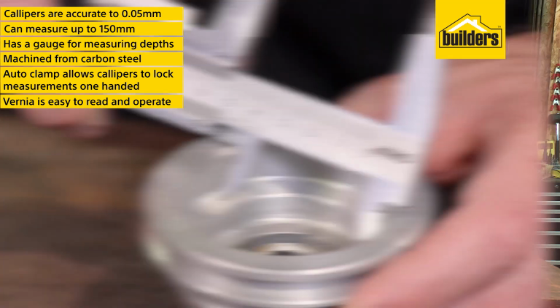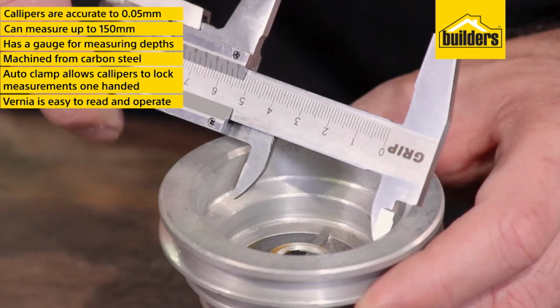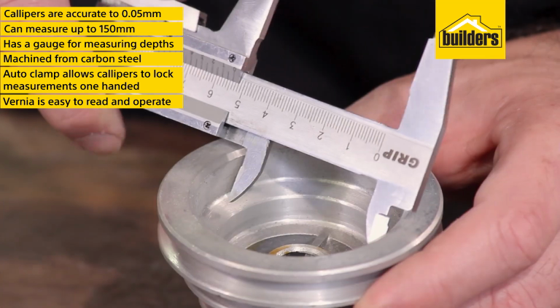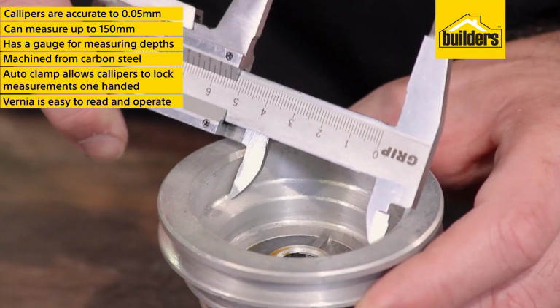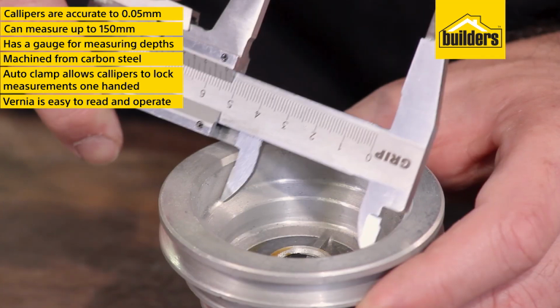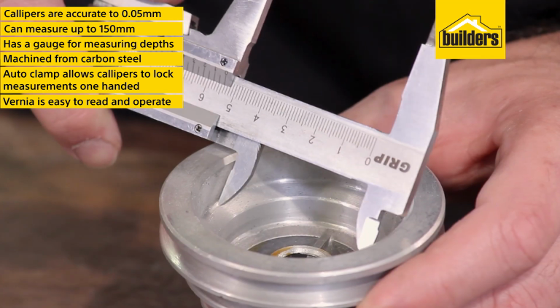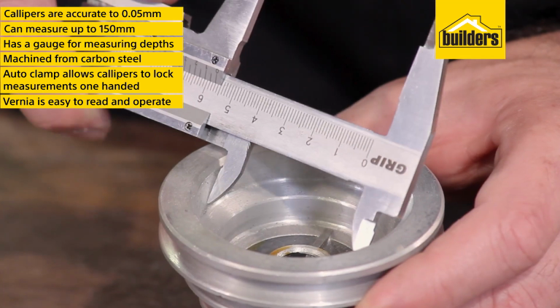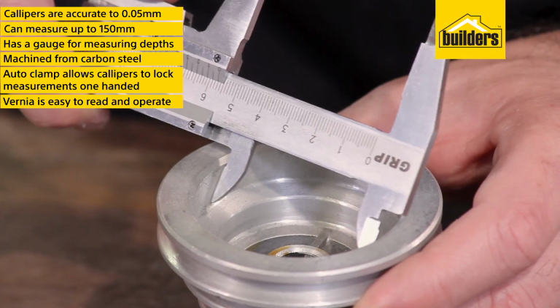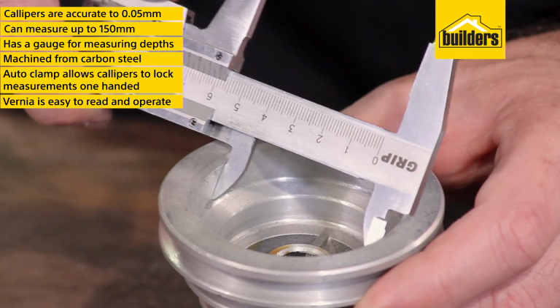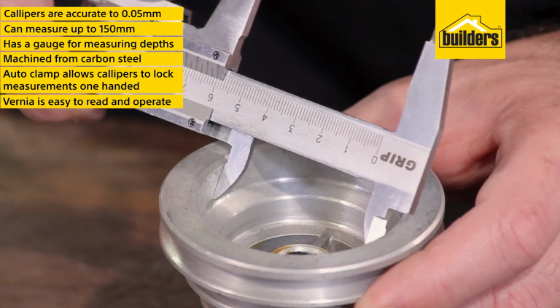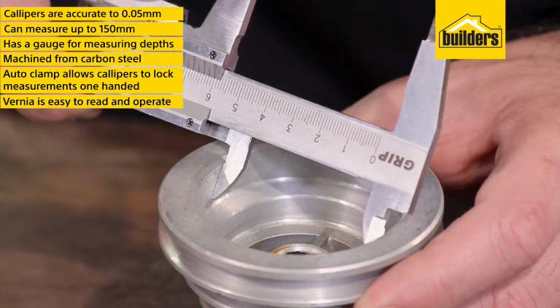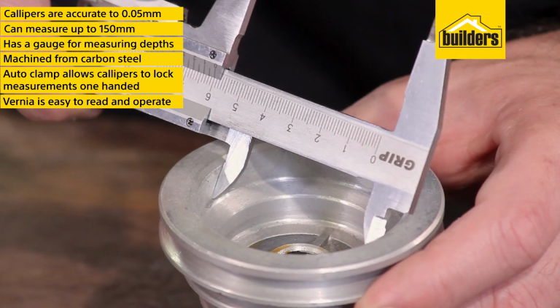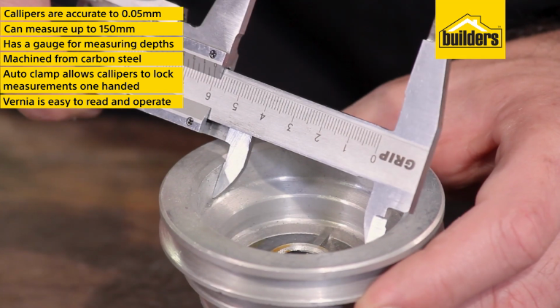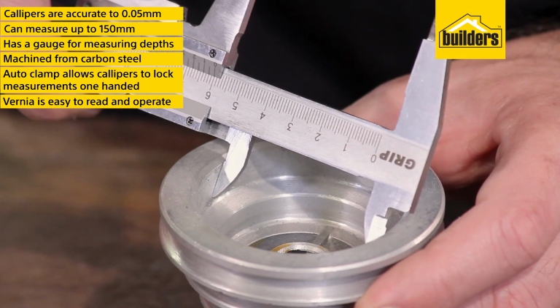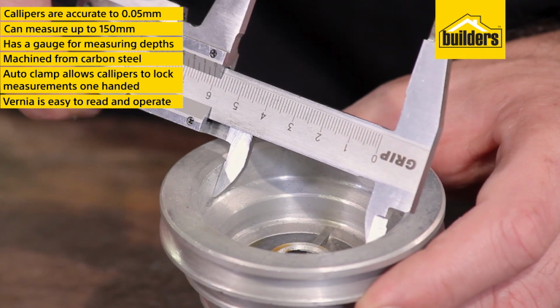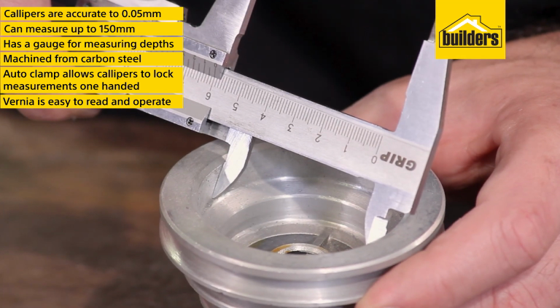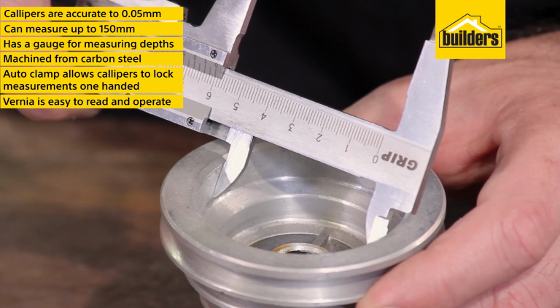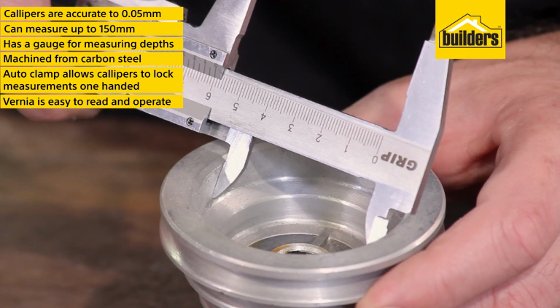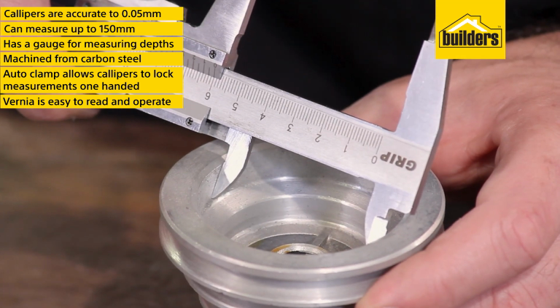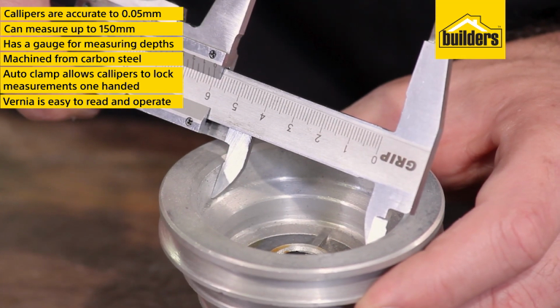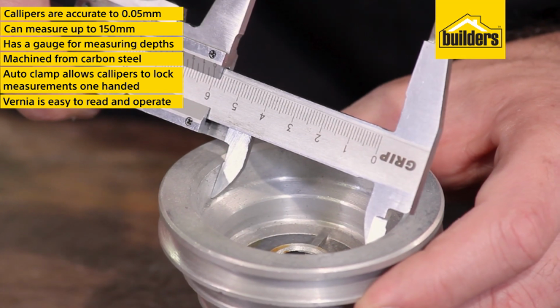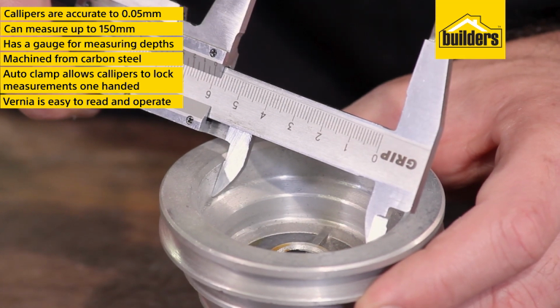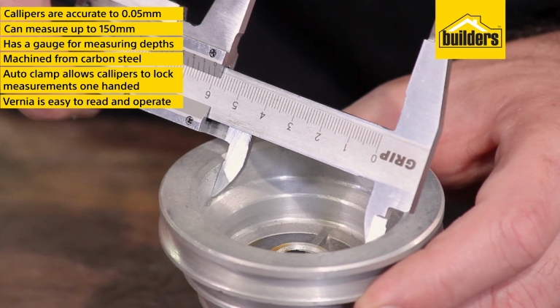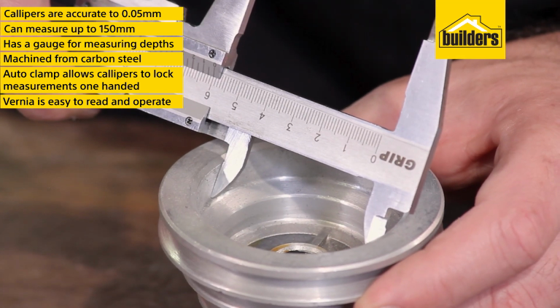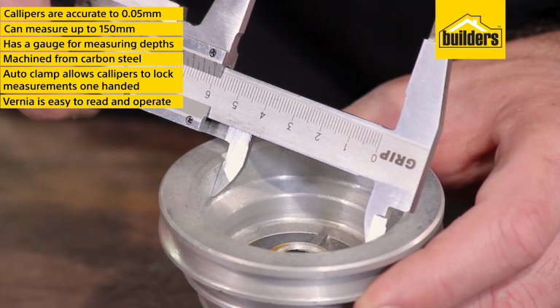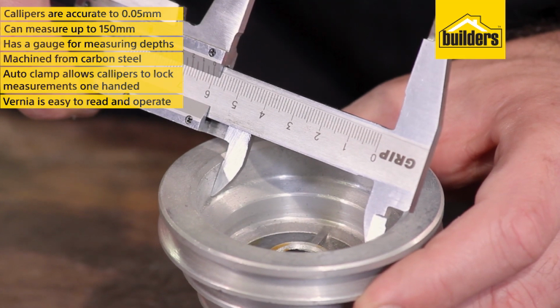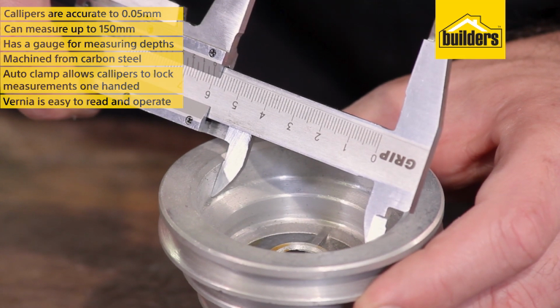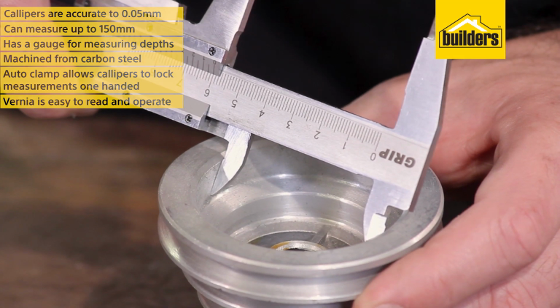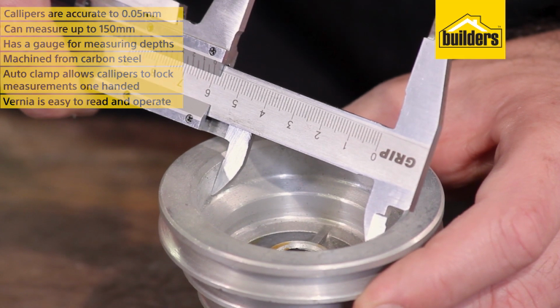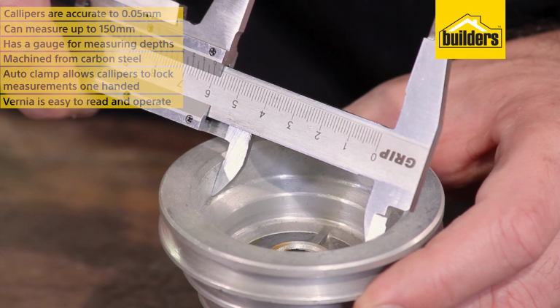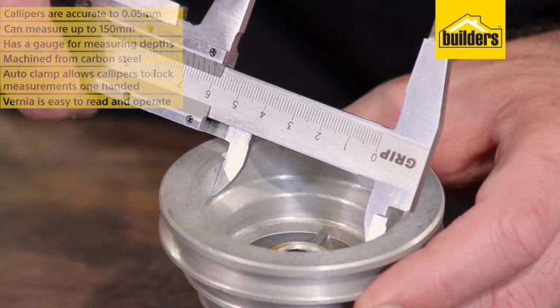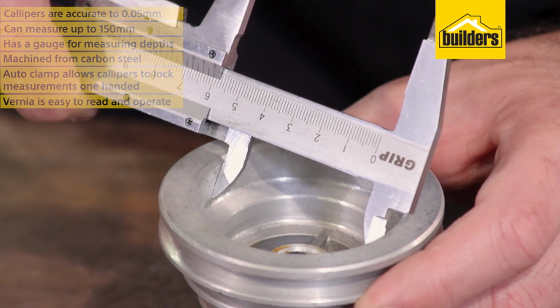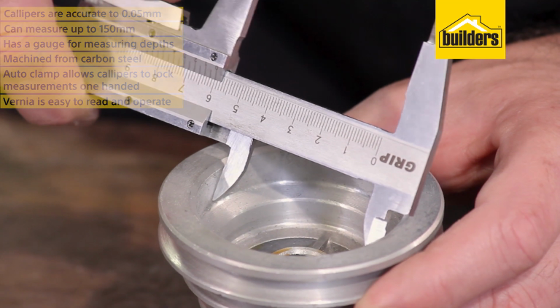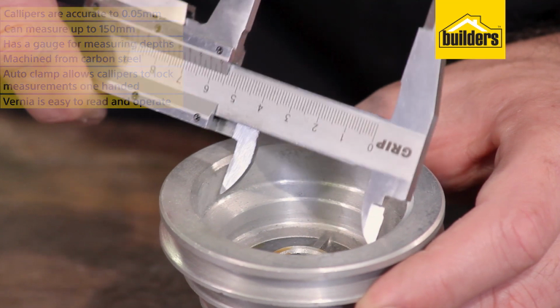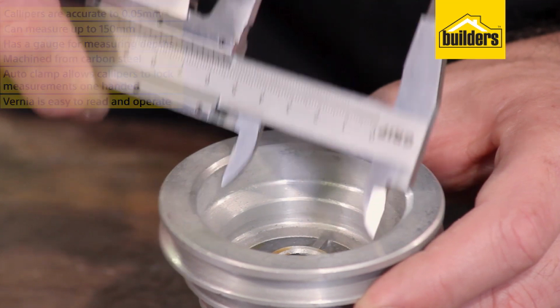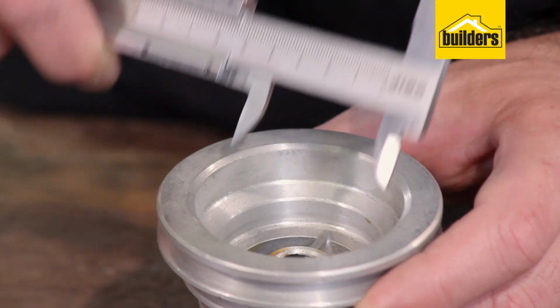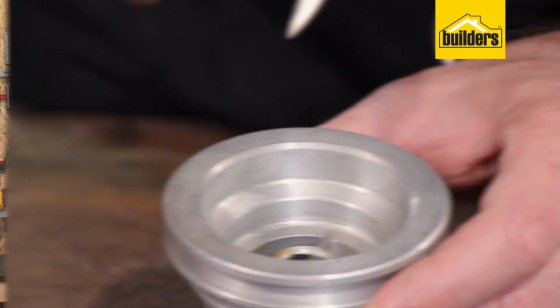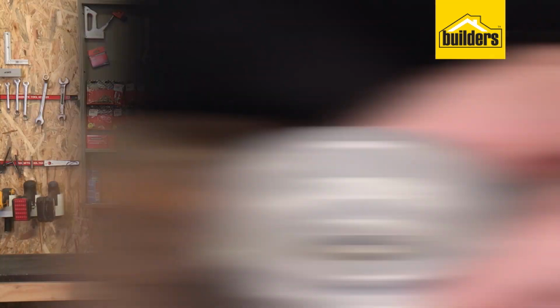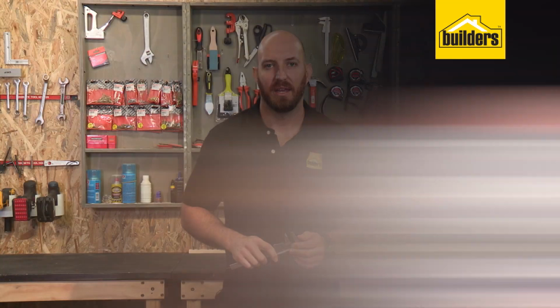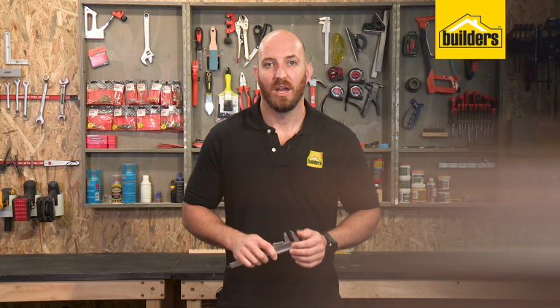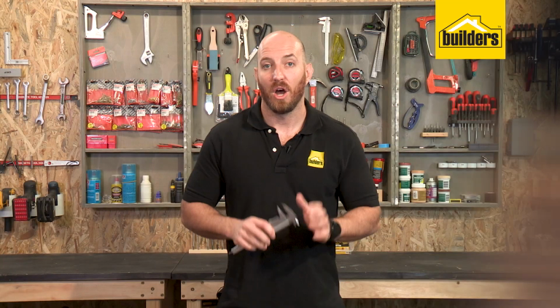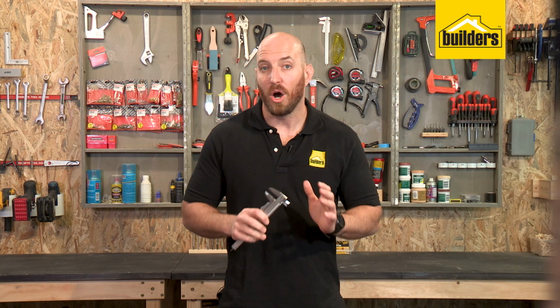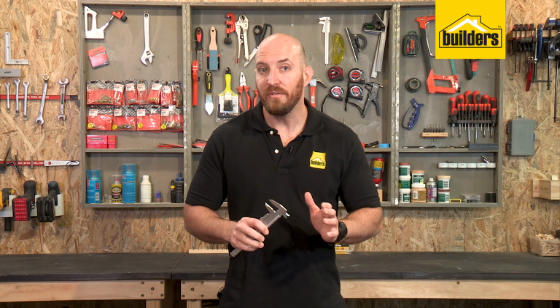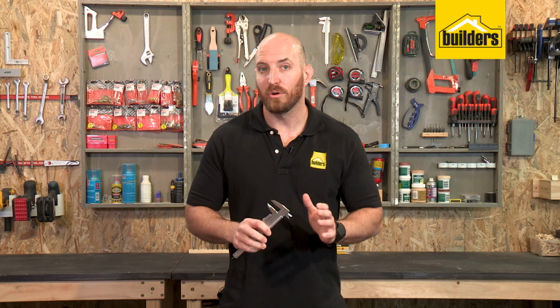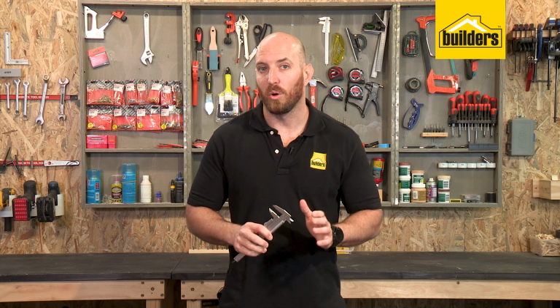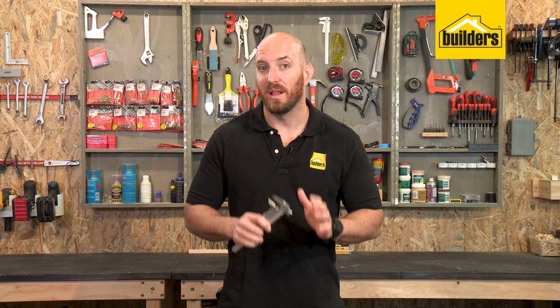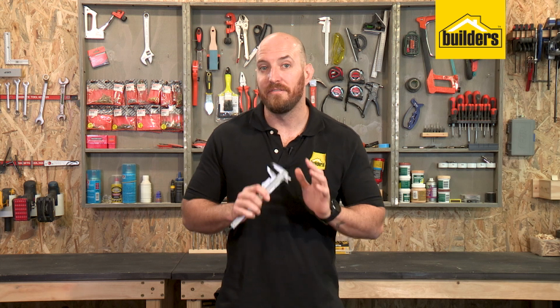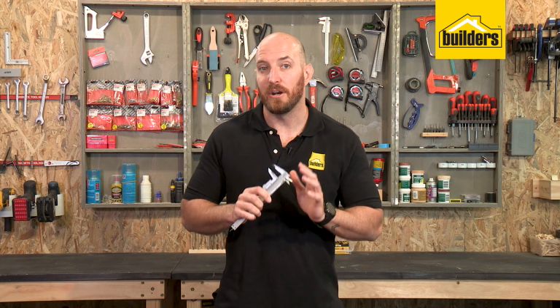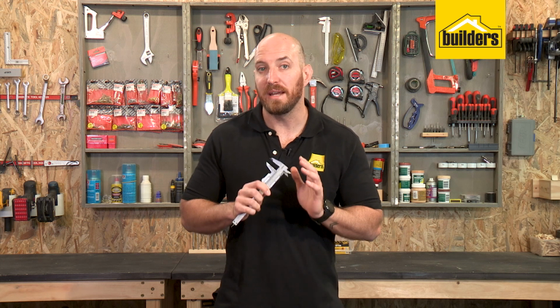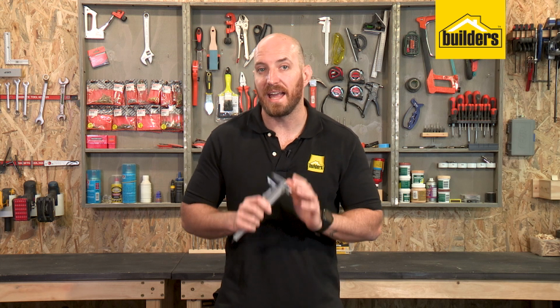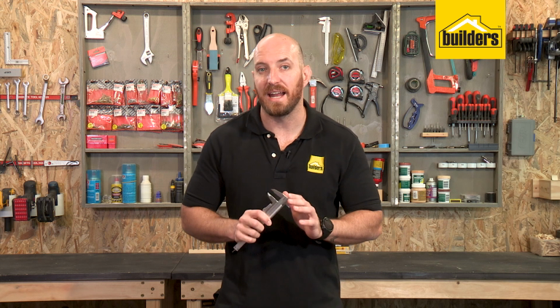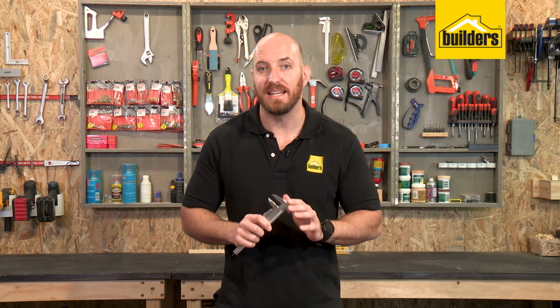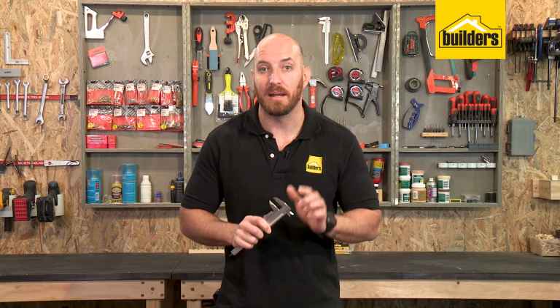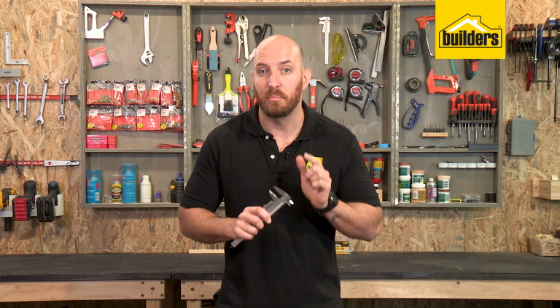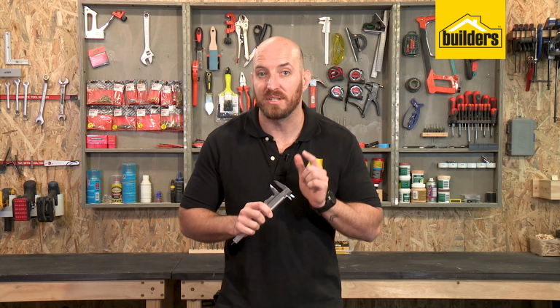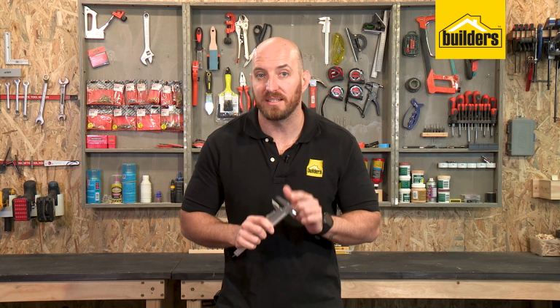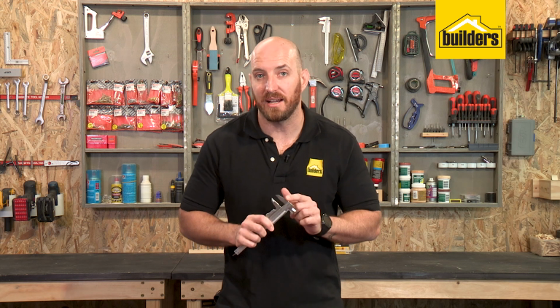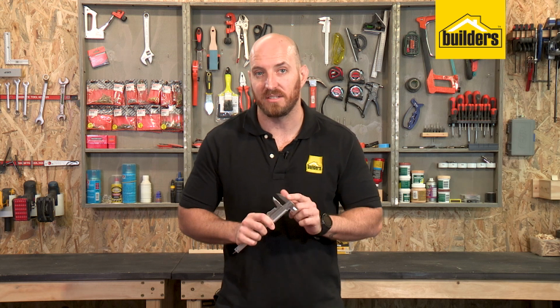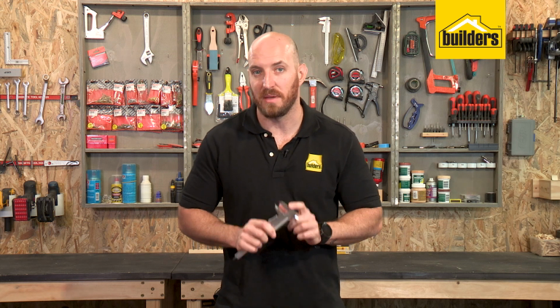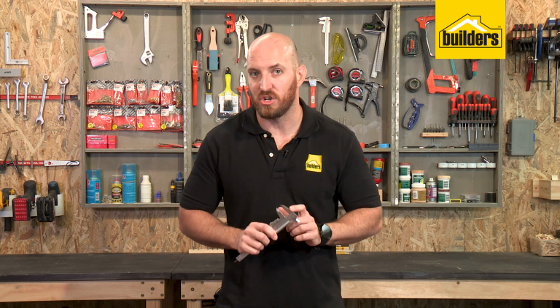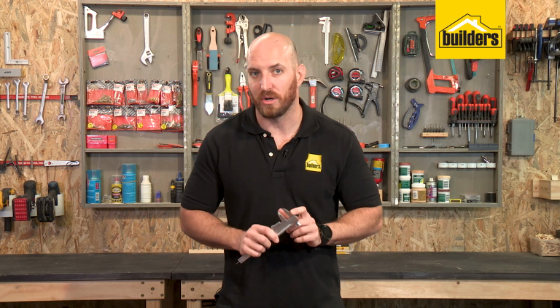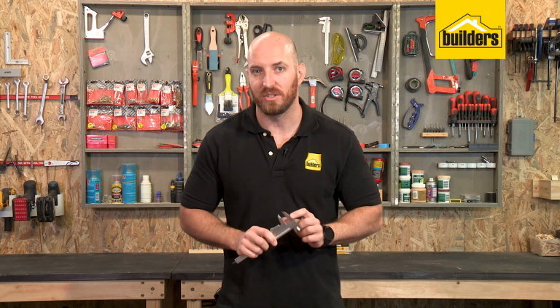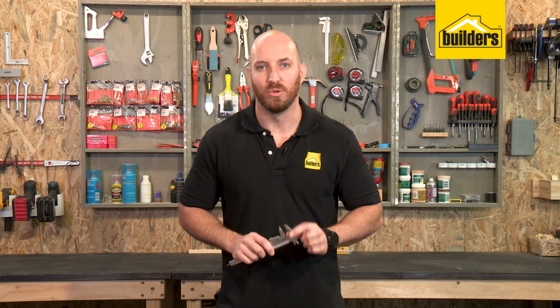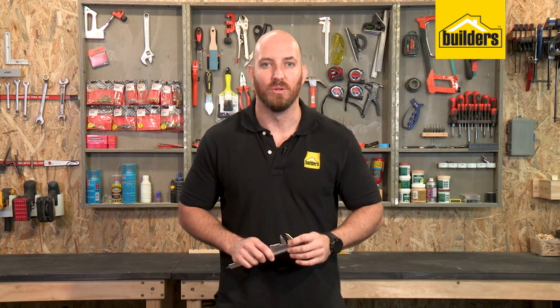To measure the inside diameter, simply do the same process using the other jaws. Overall, a very handy and precise measuring tool.